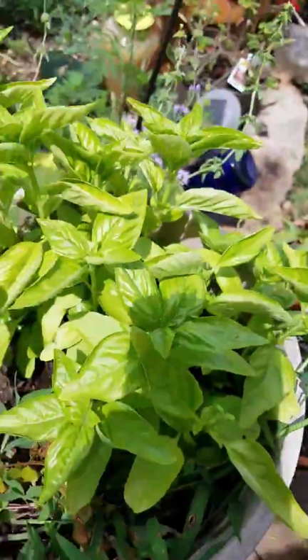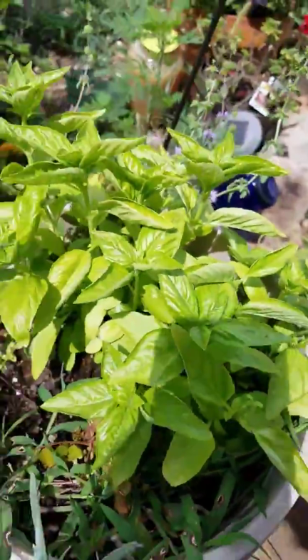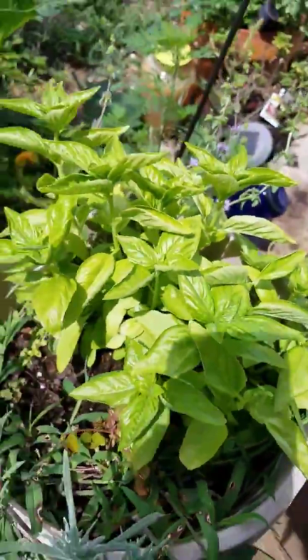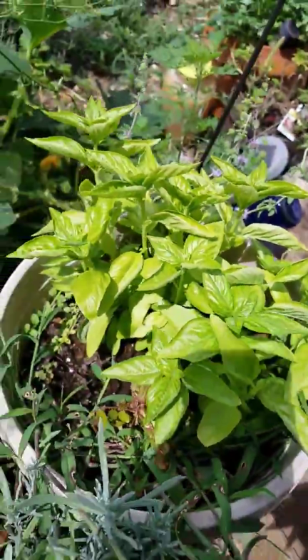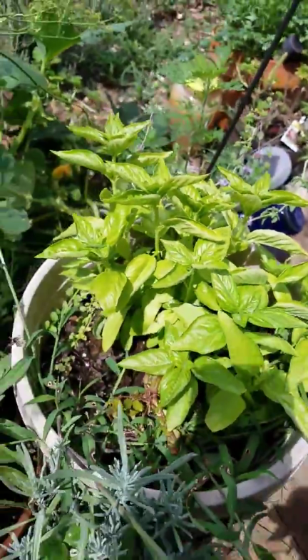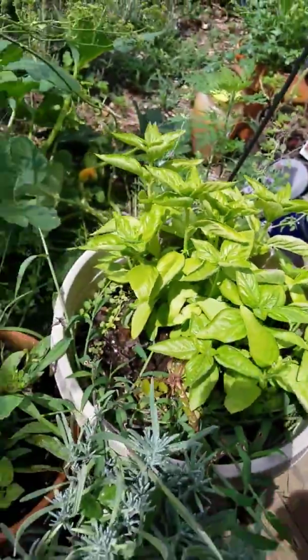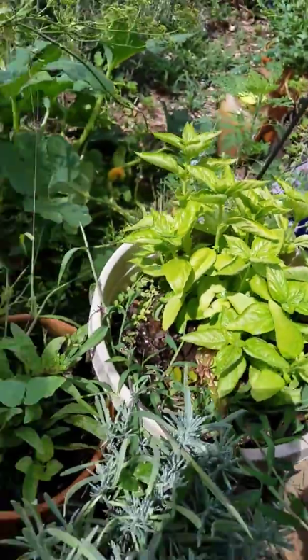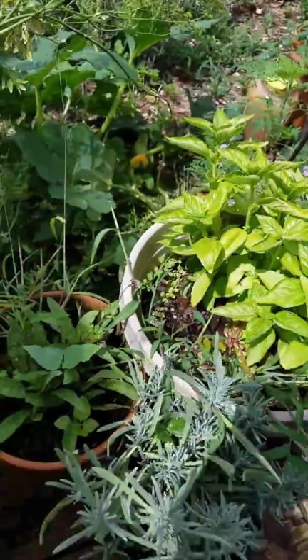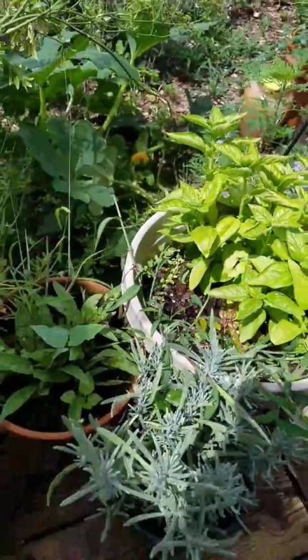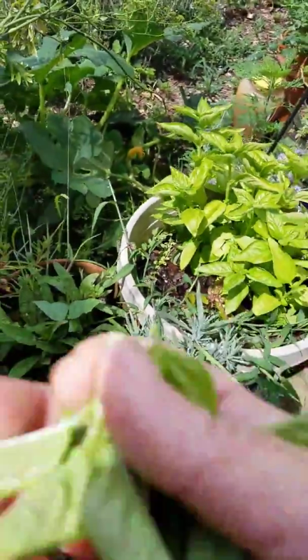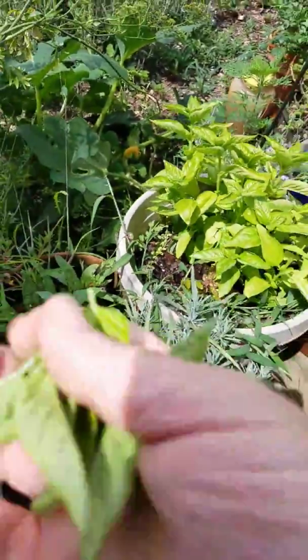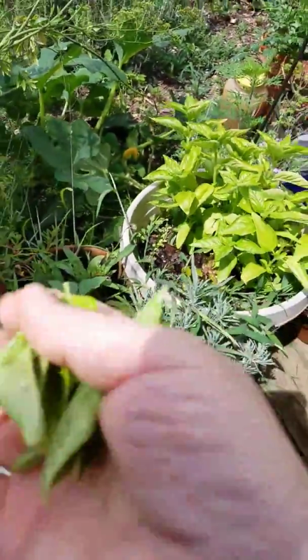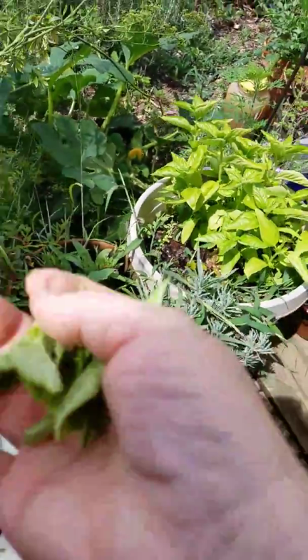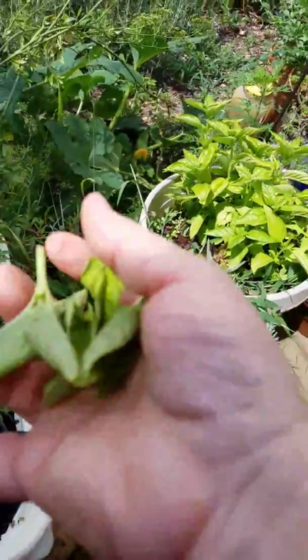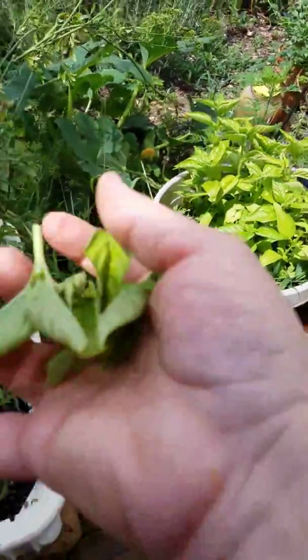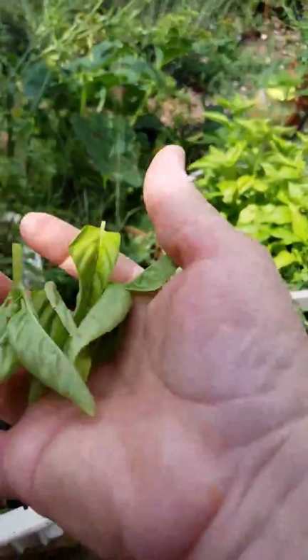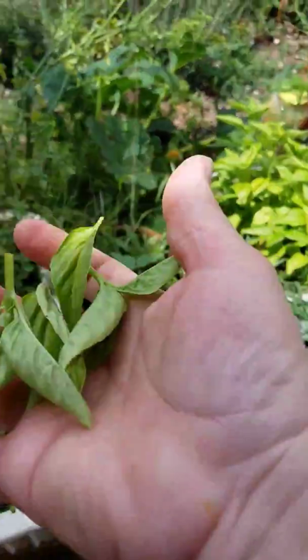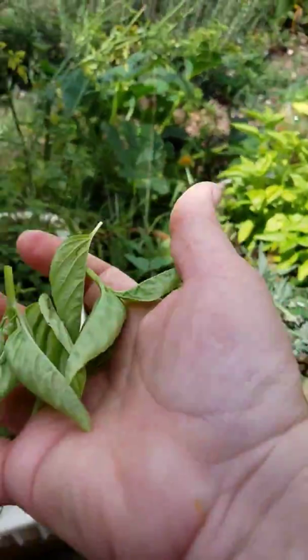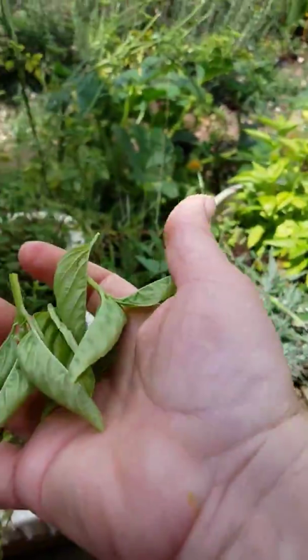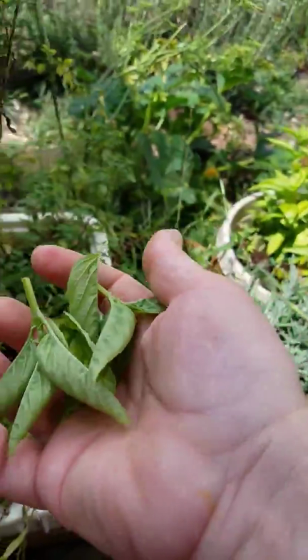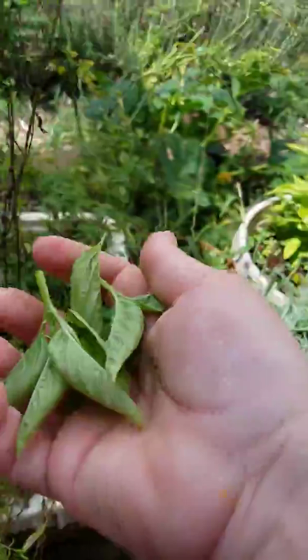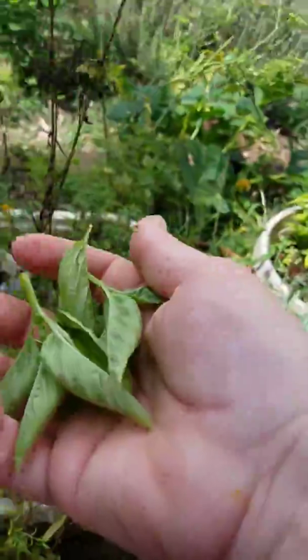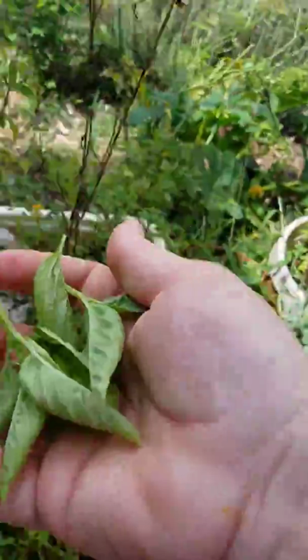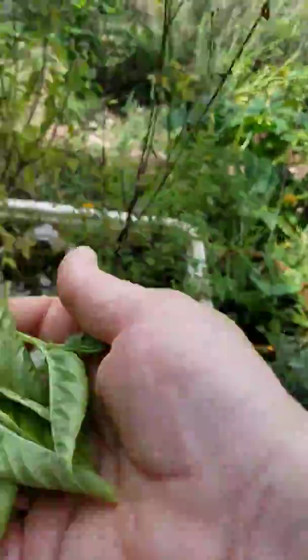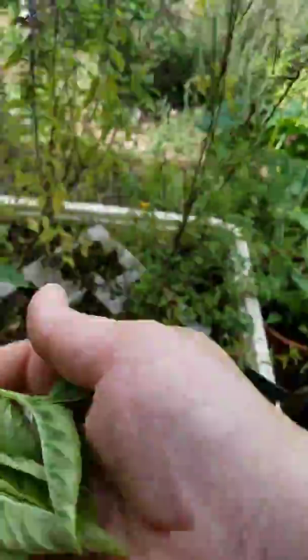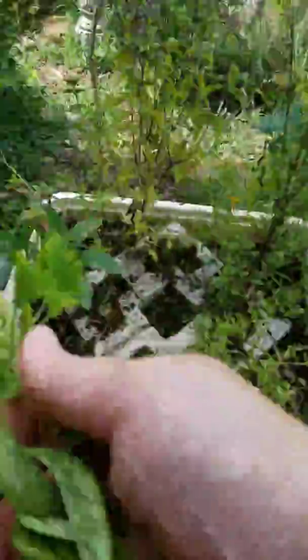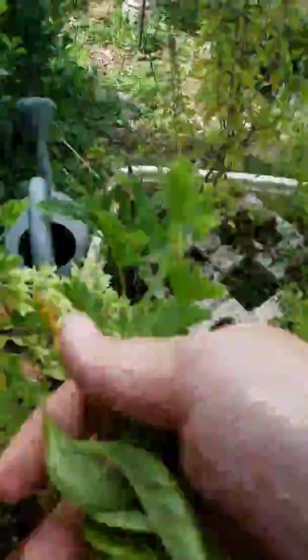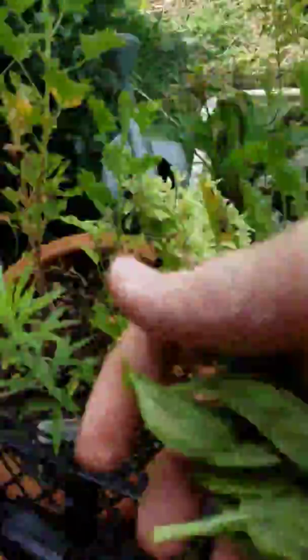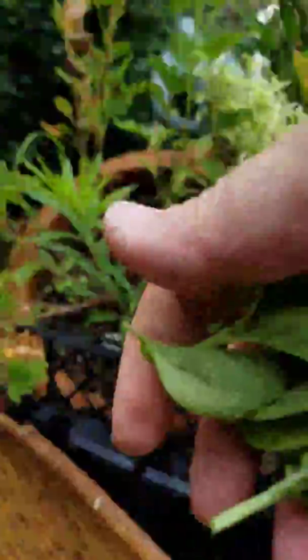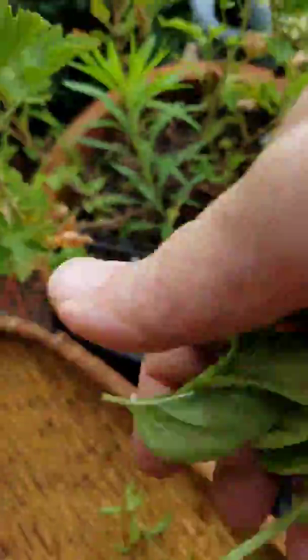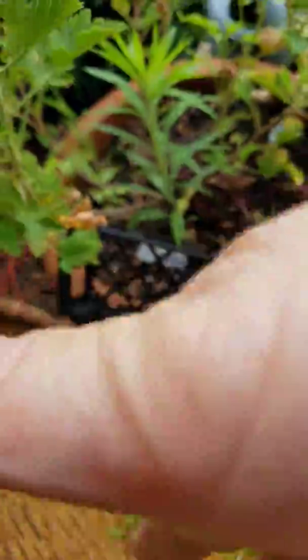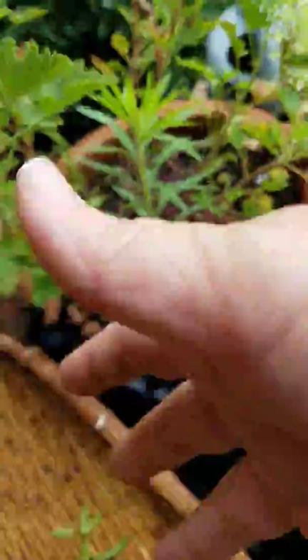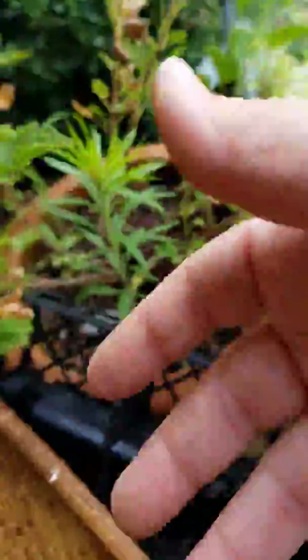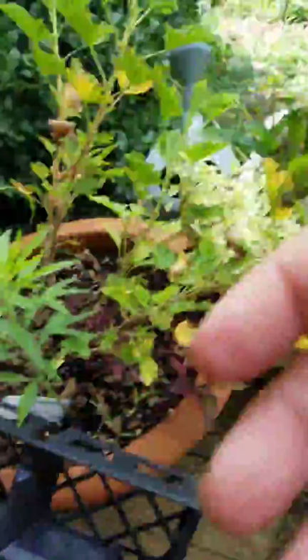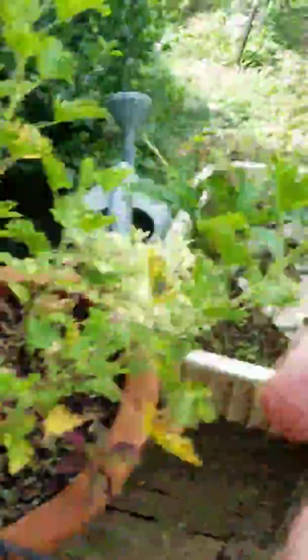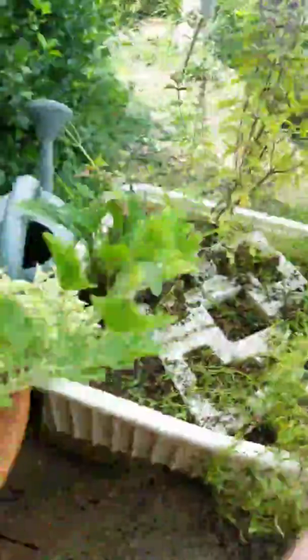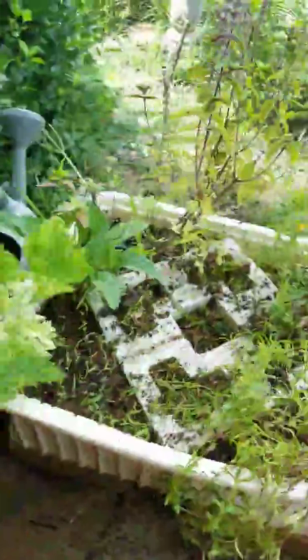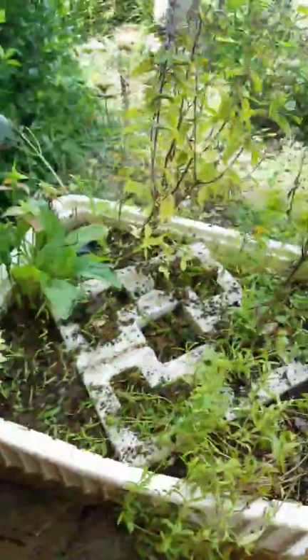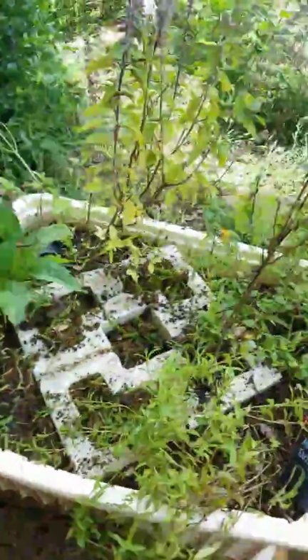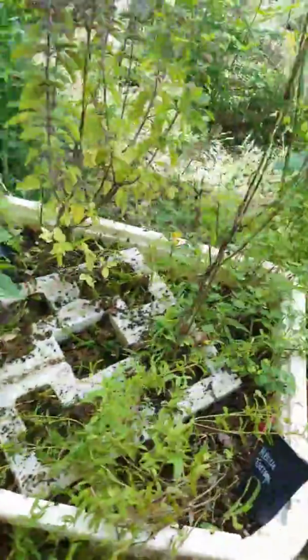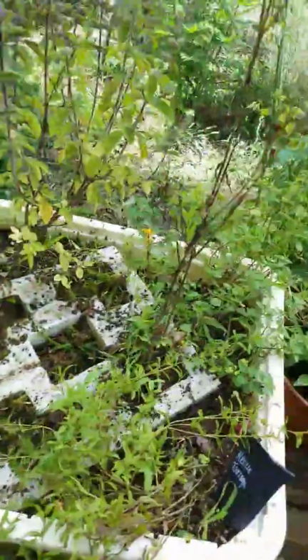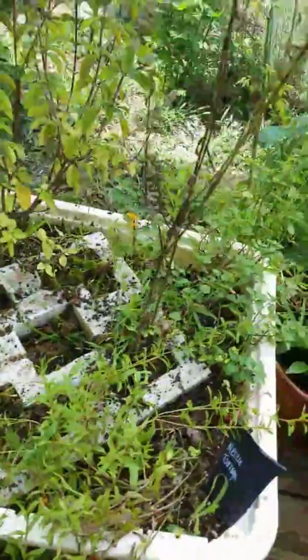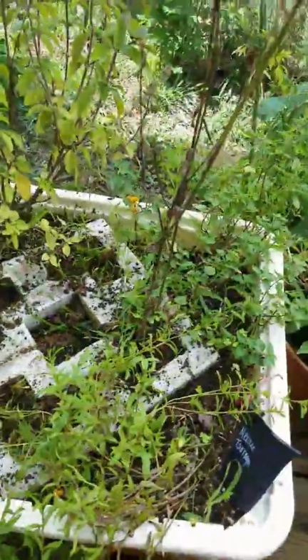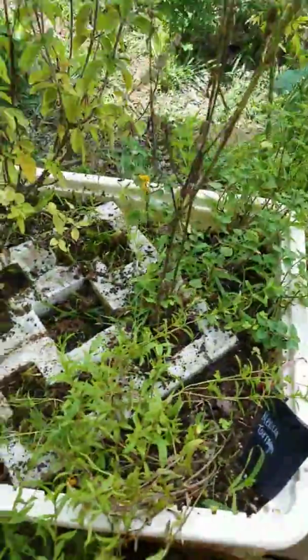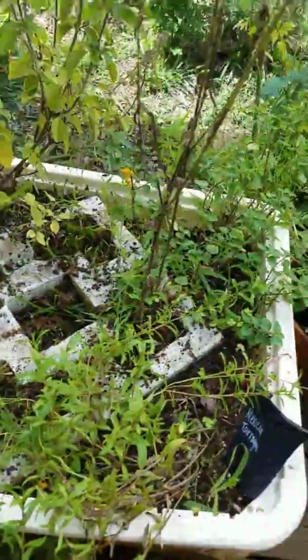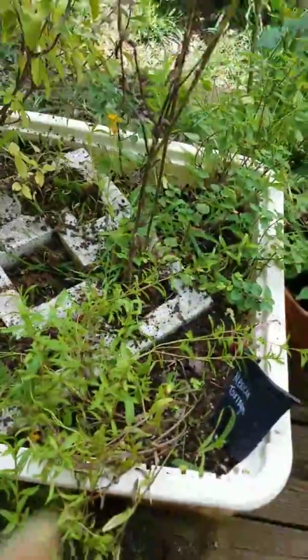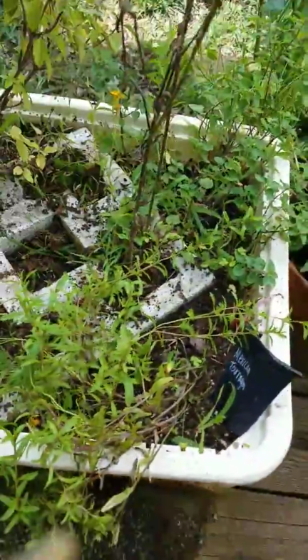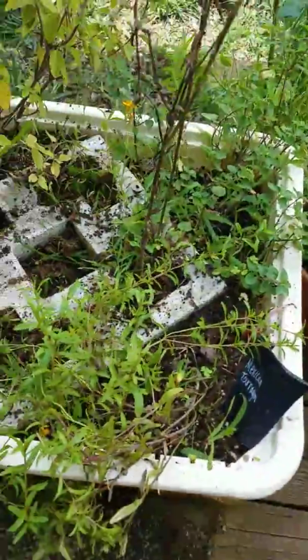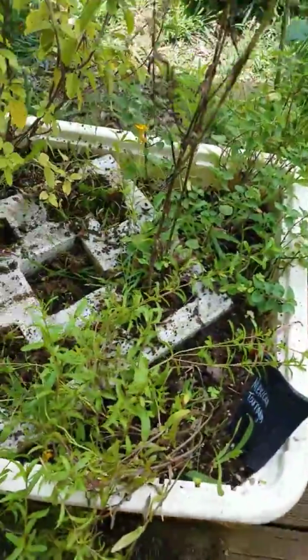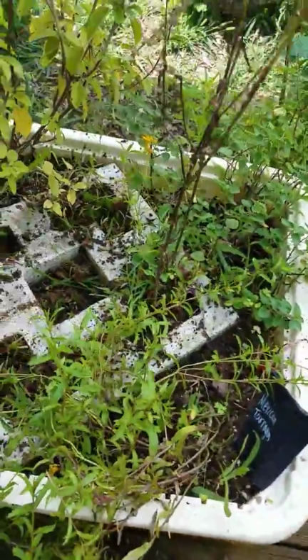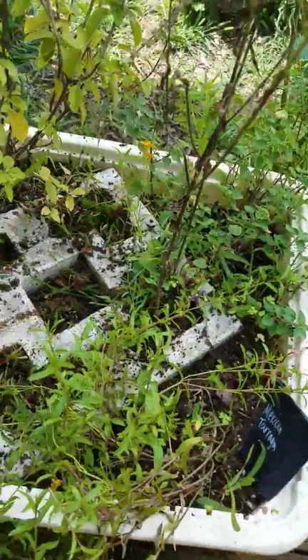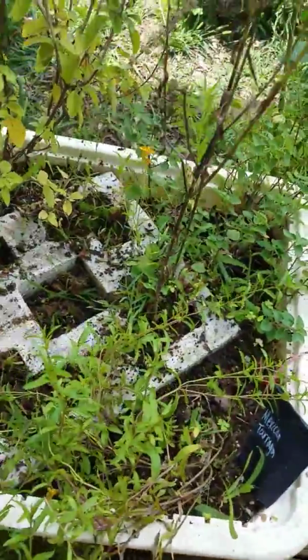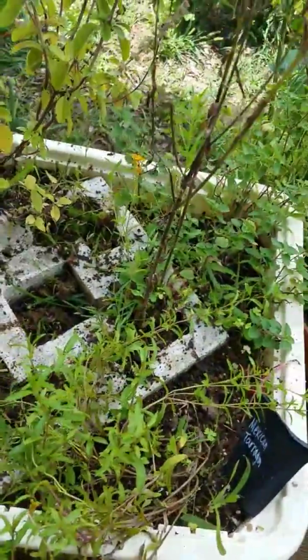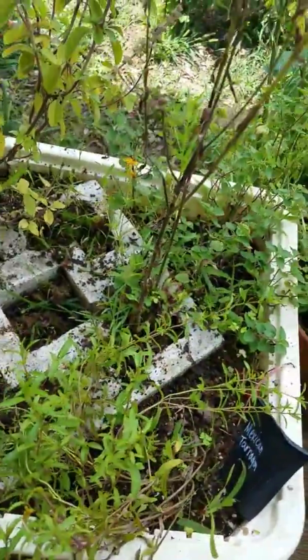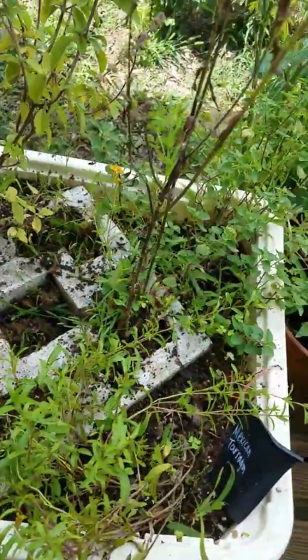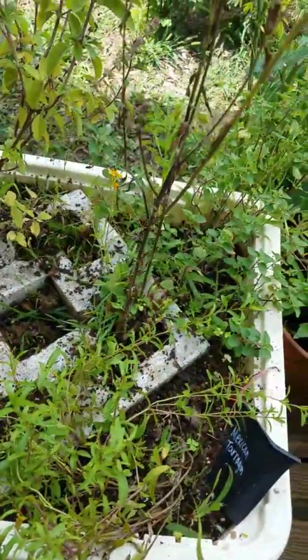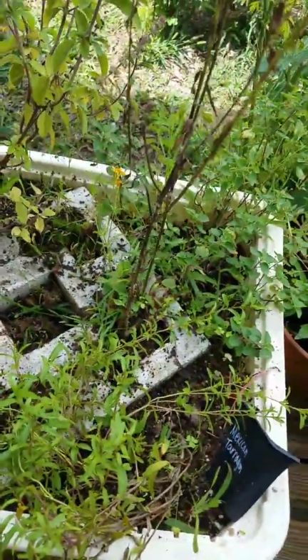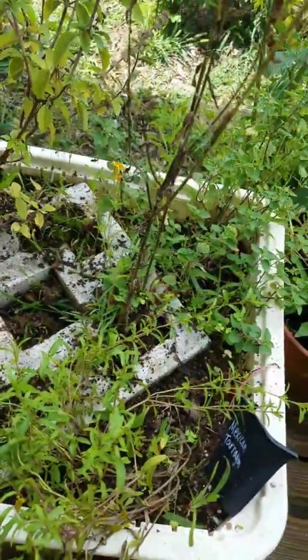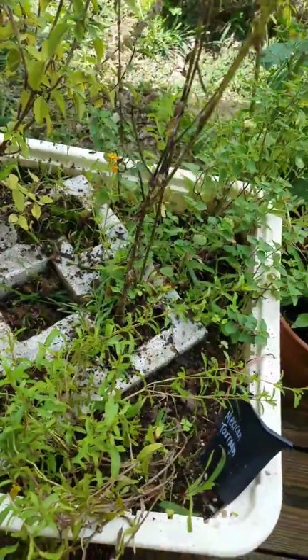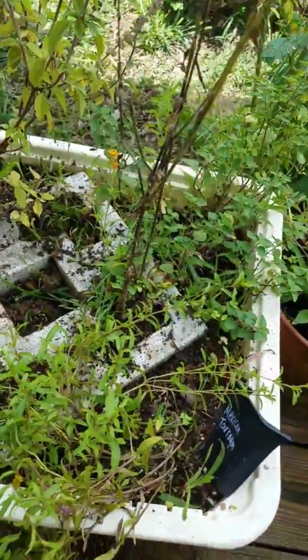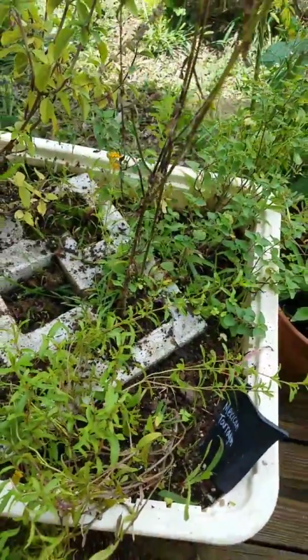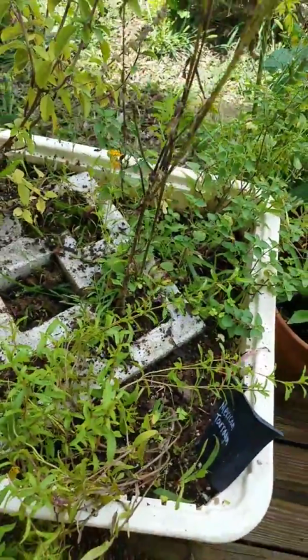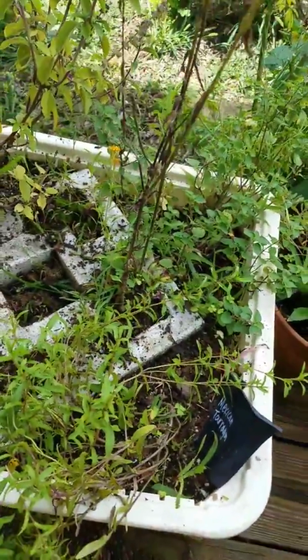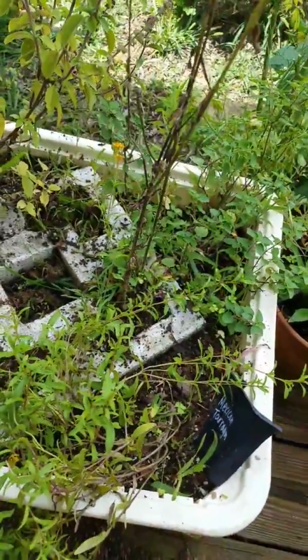This is Suzanne with Simple Homestead Living harvesting herbs. Hope you enjoy your herb garden and your homestead. Come back and see us.